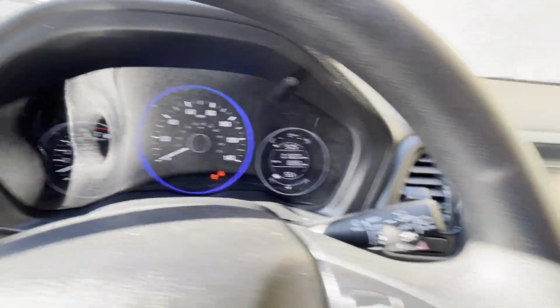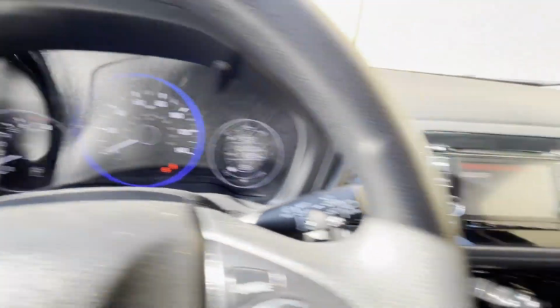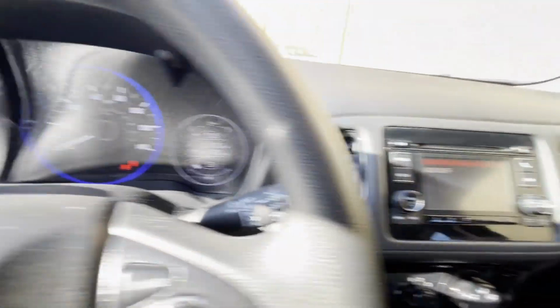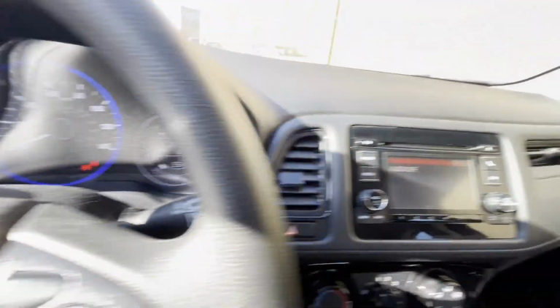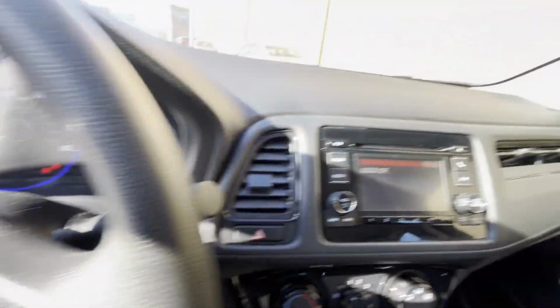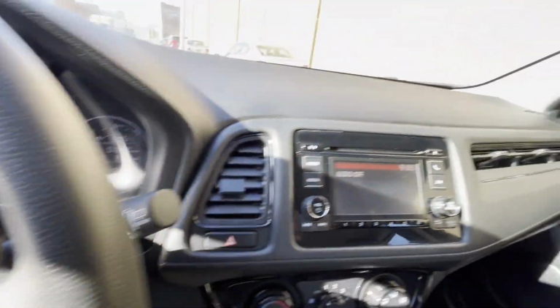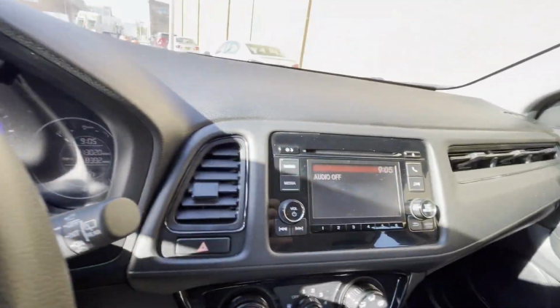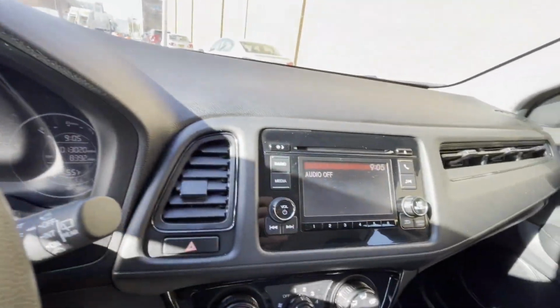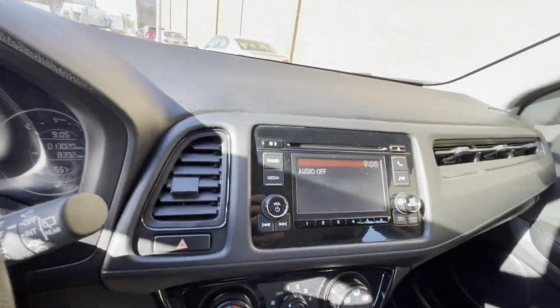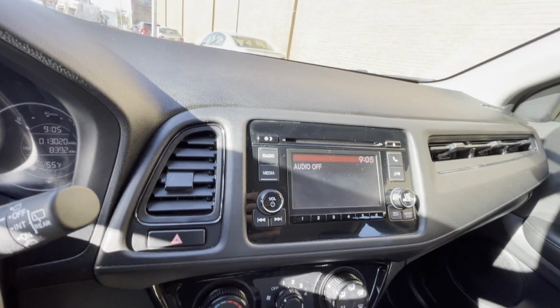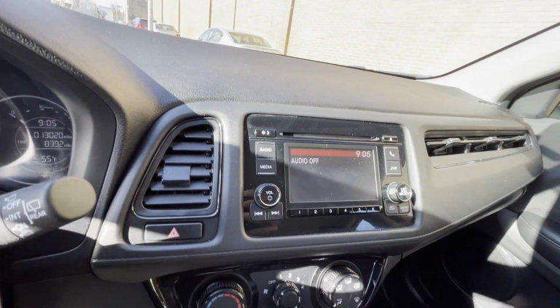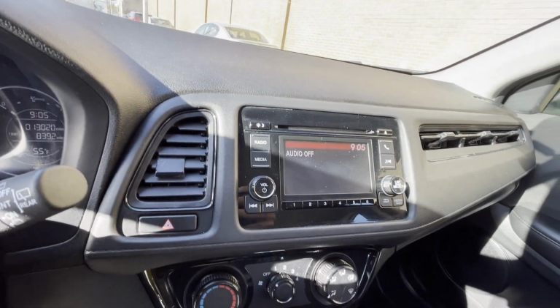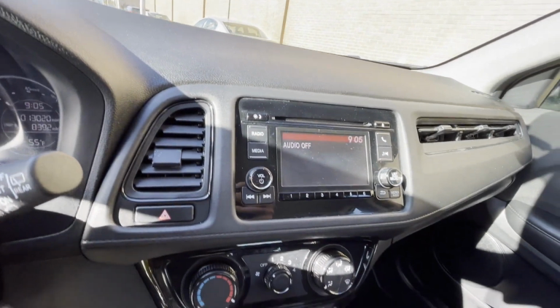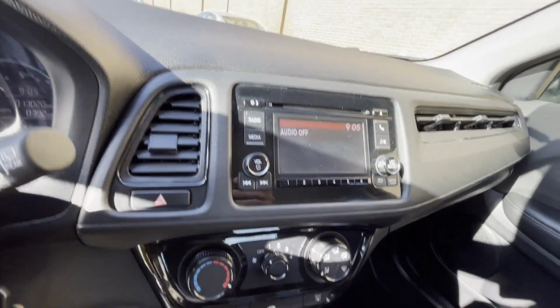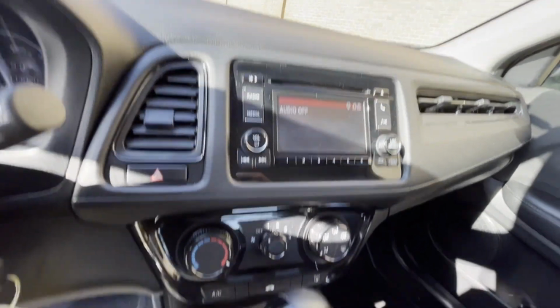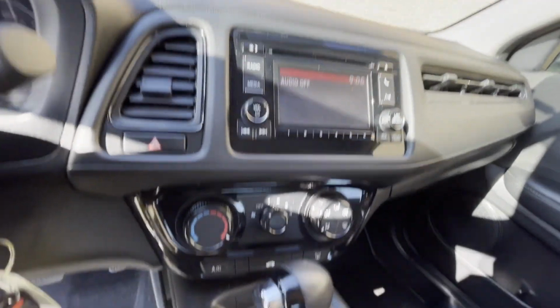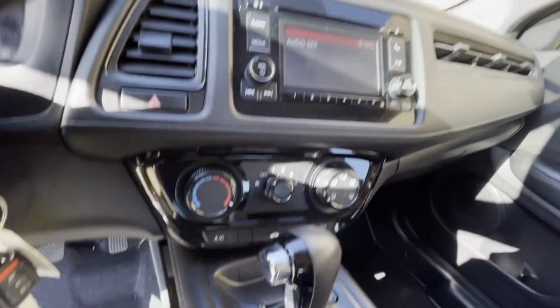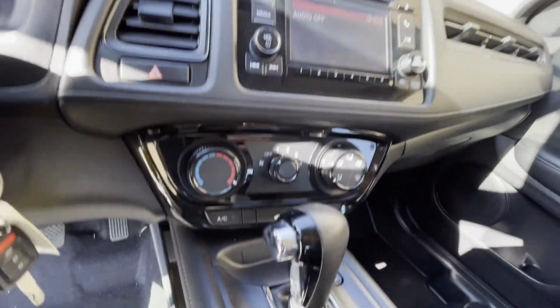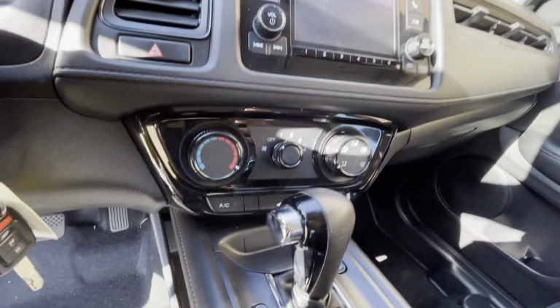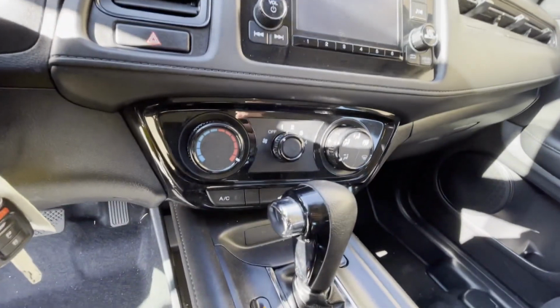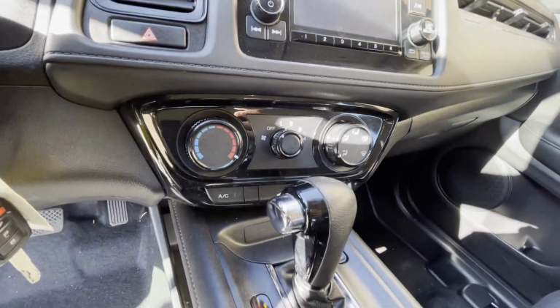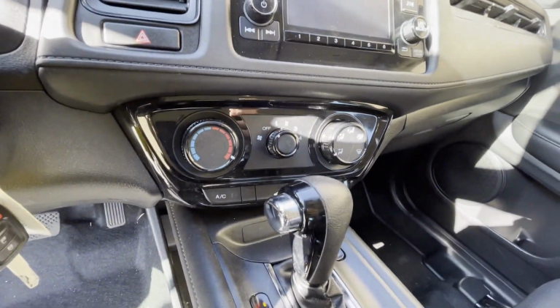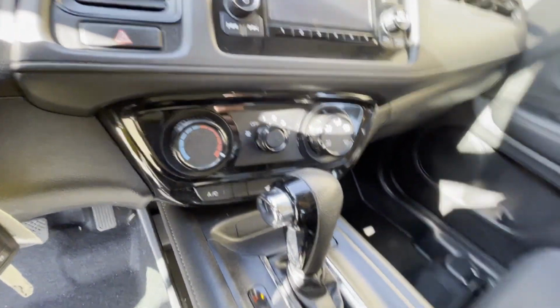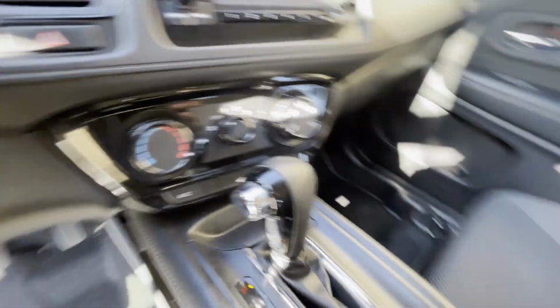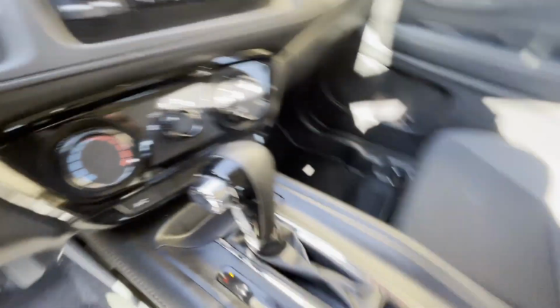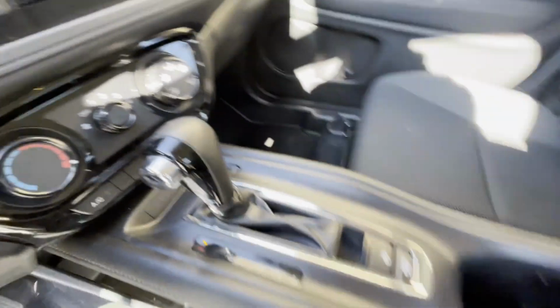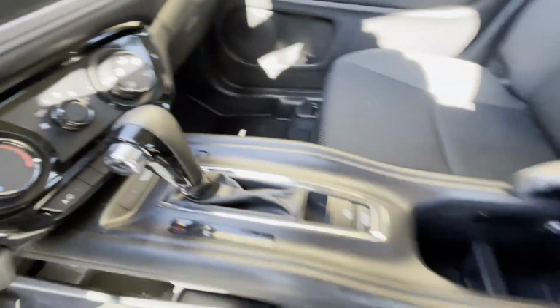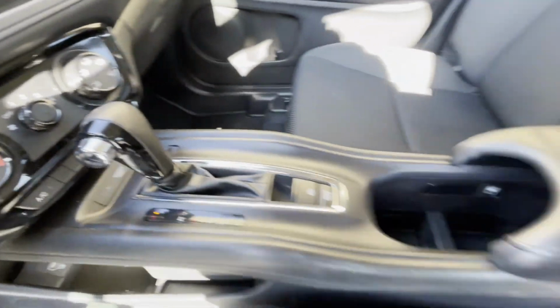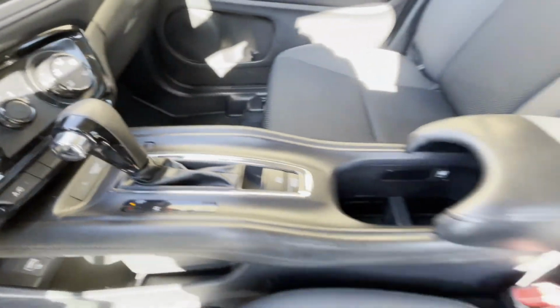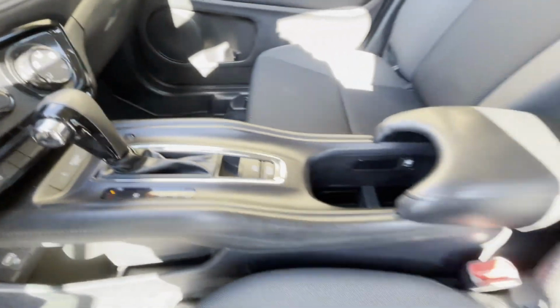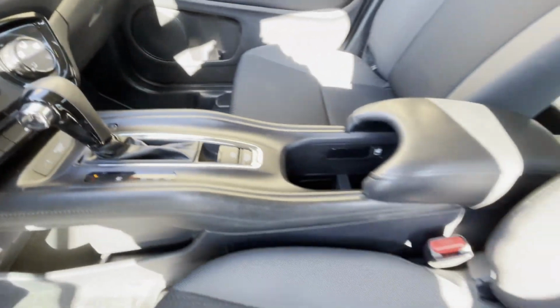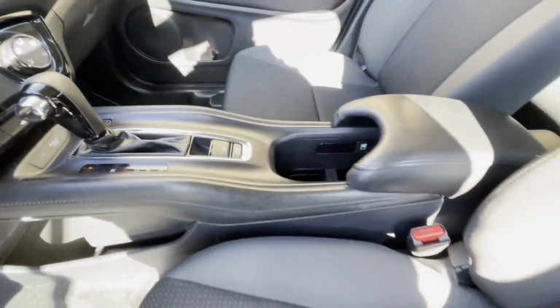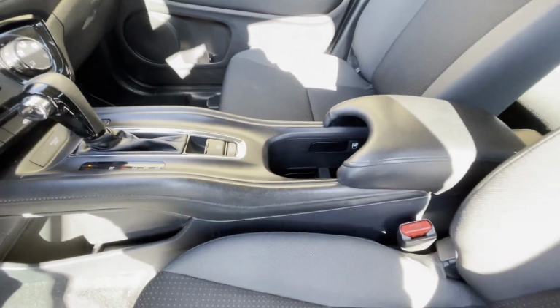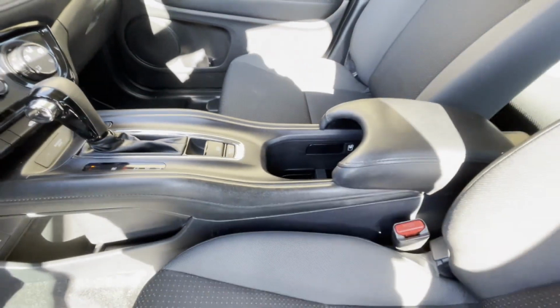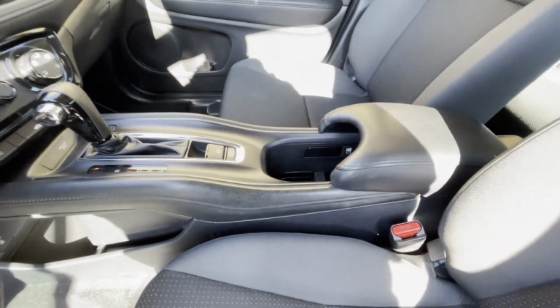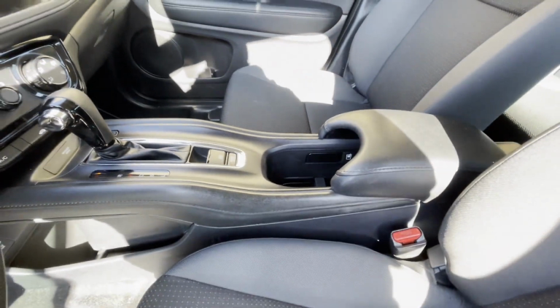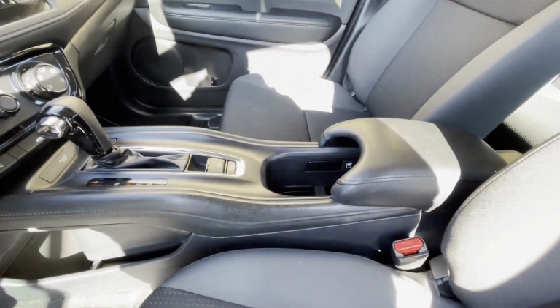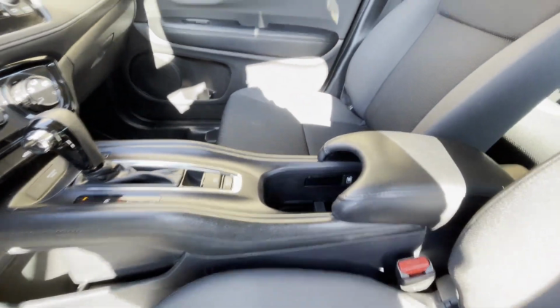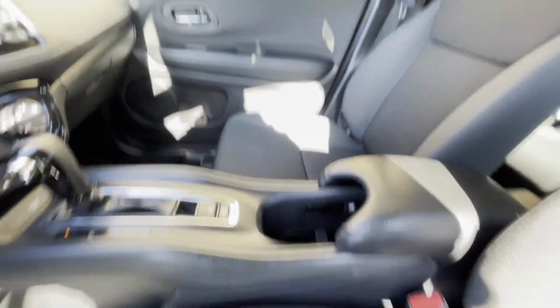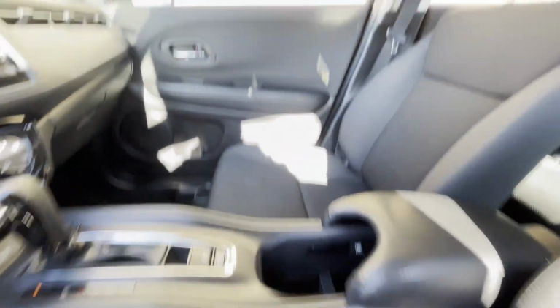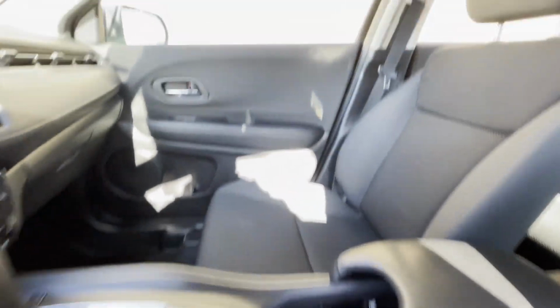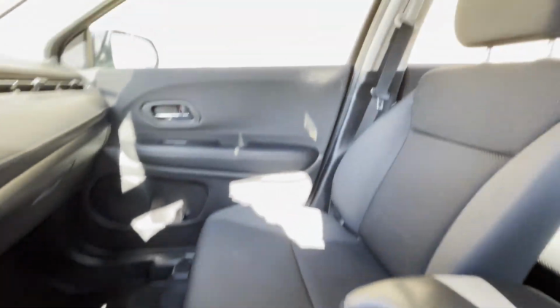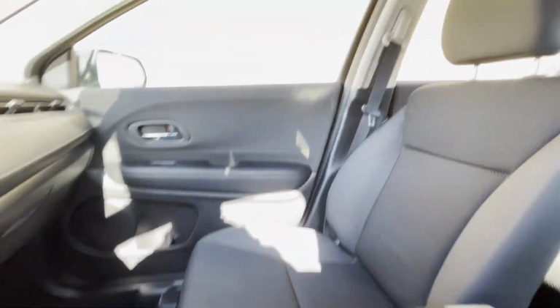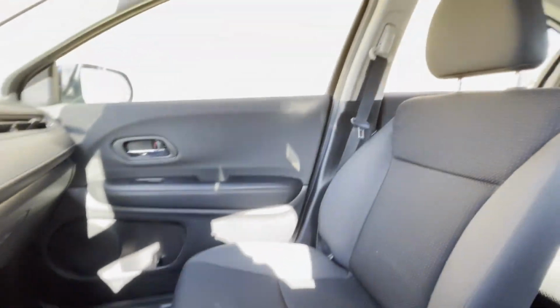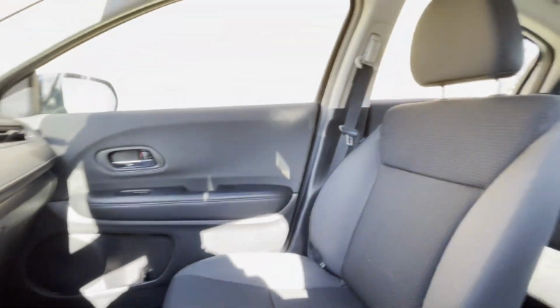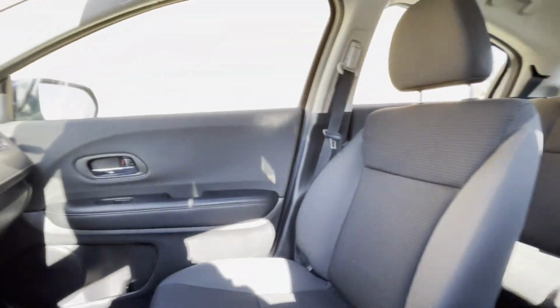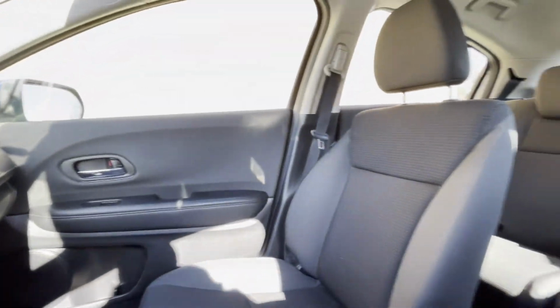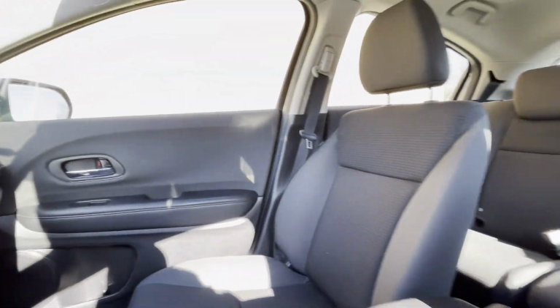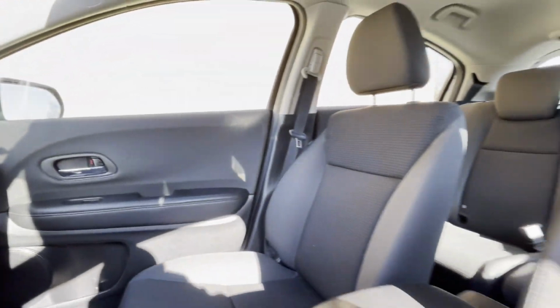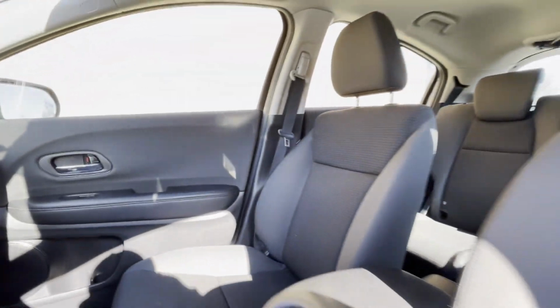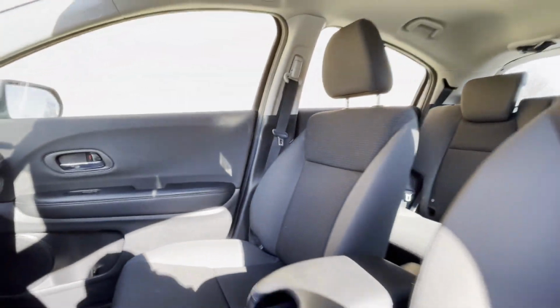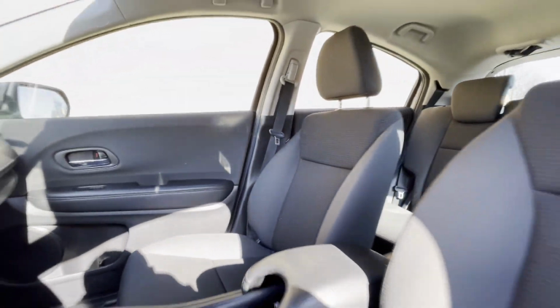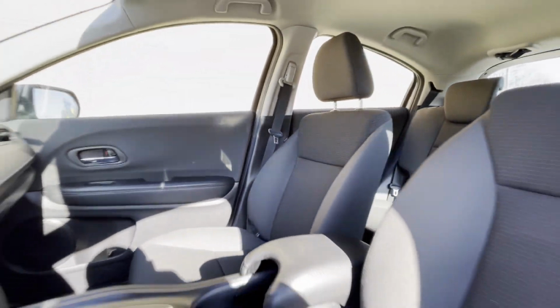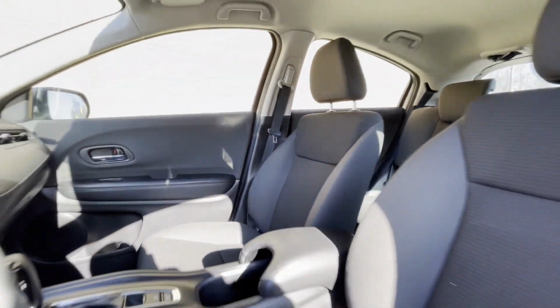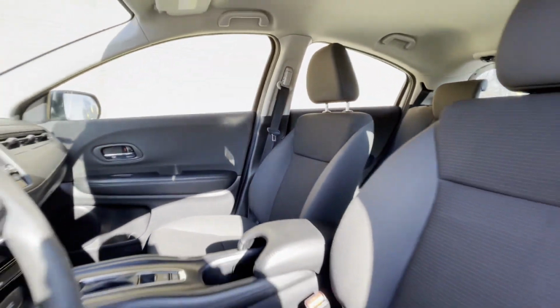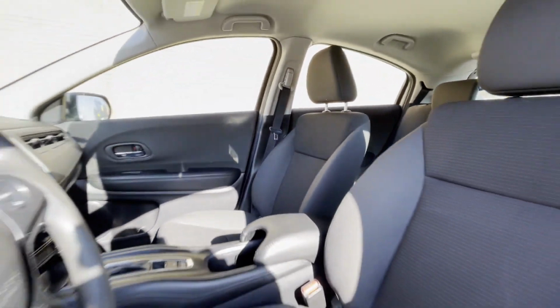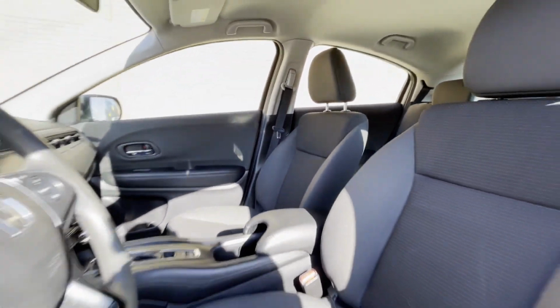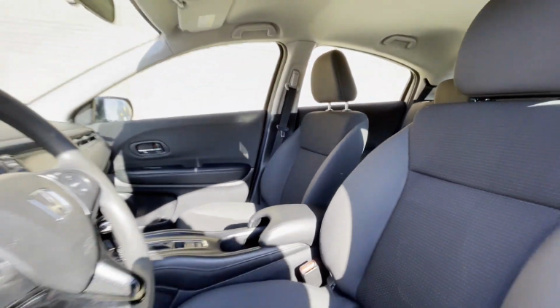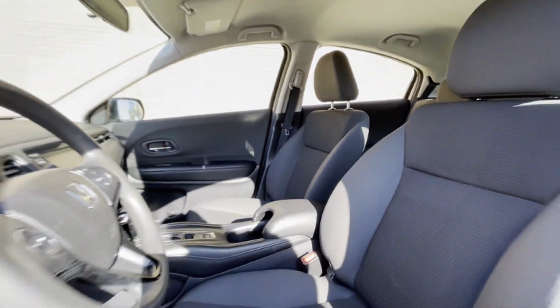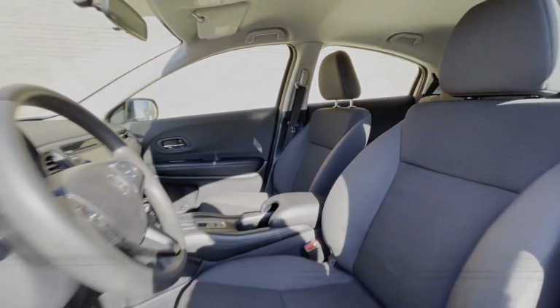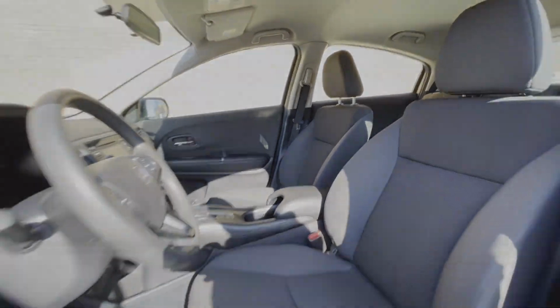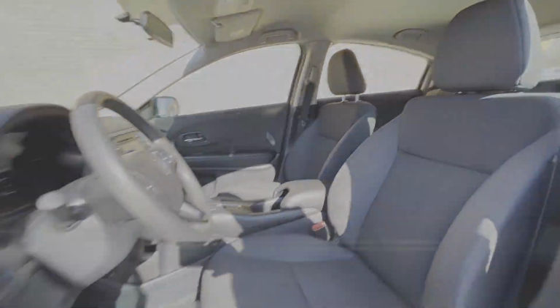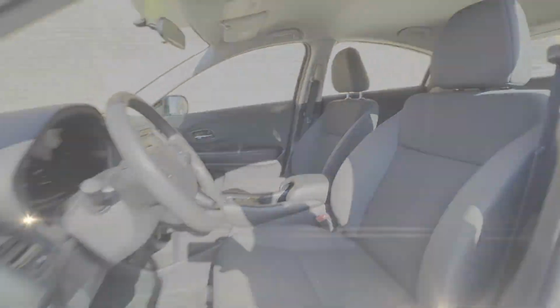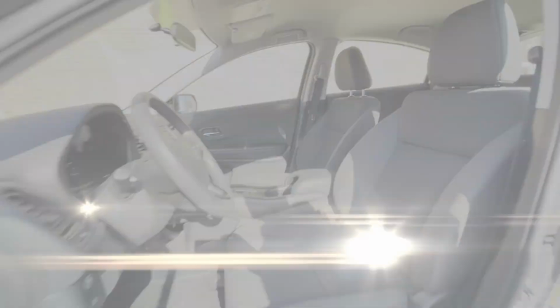Auxiliary input, aluminum wheels, stability control, passenger side airbag sensor.